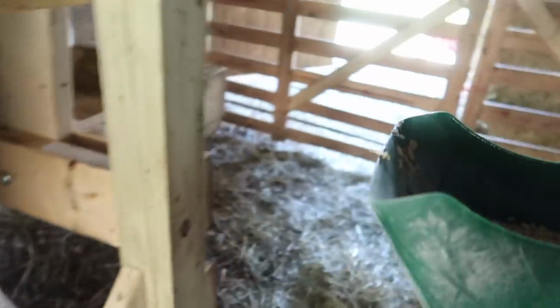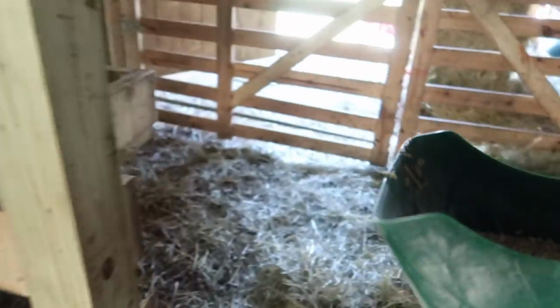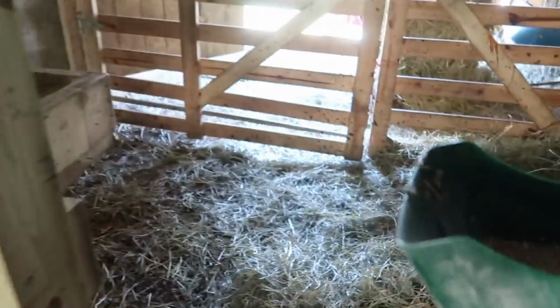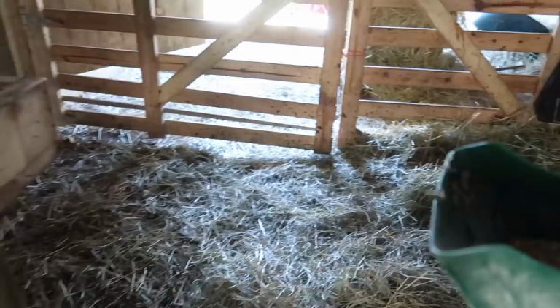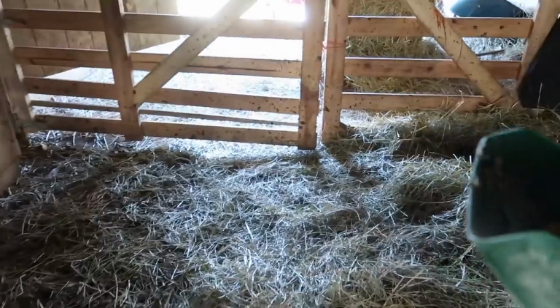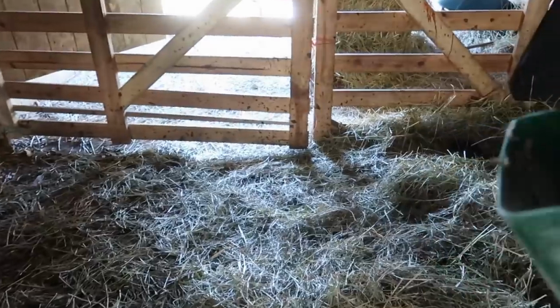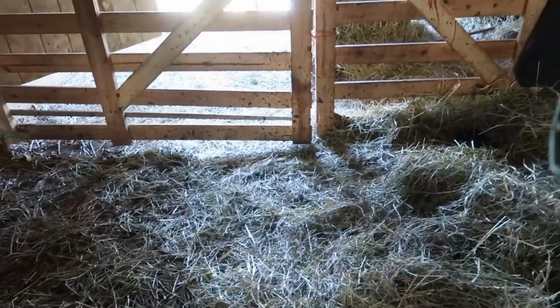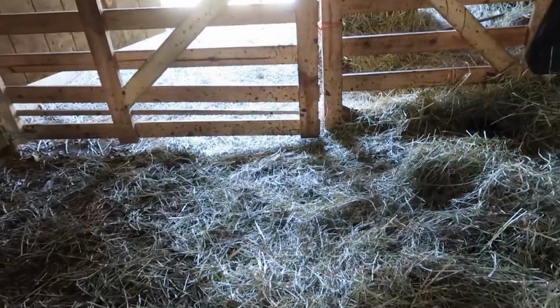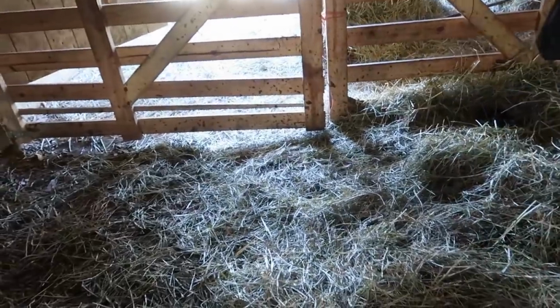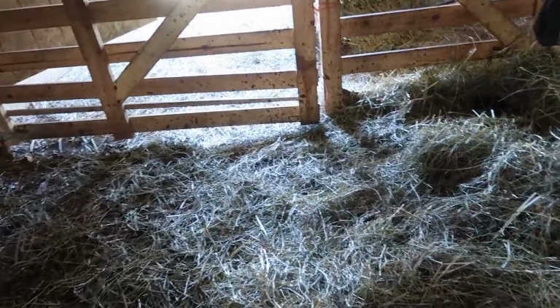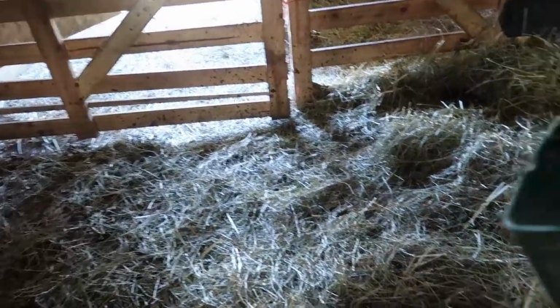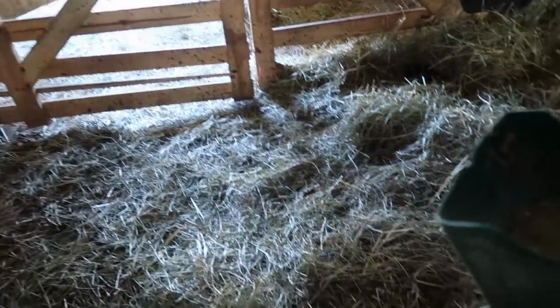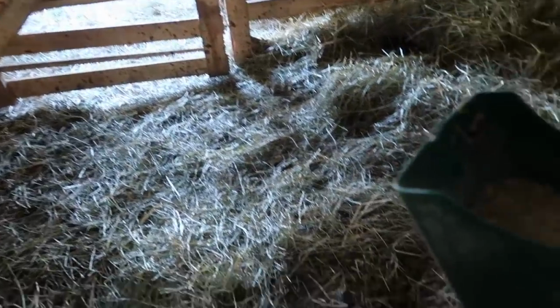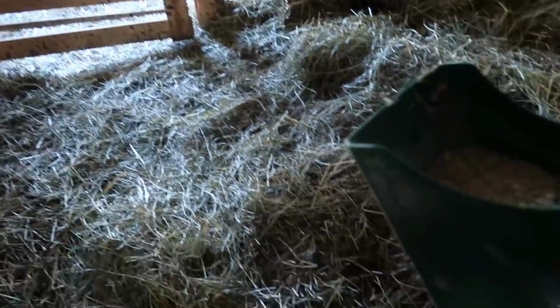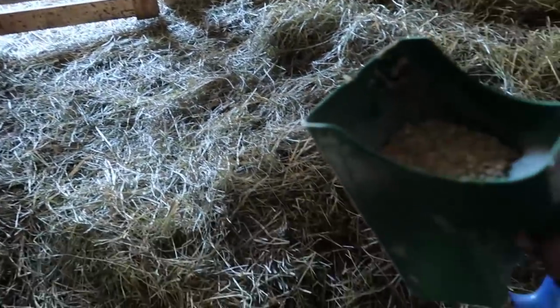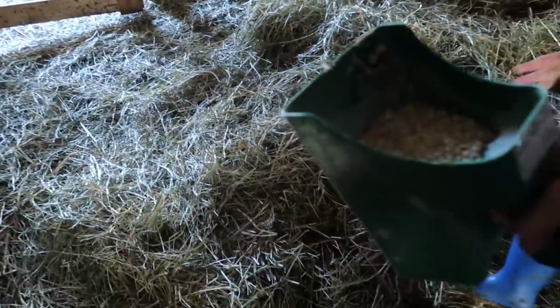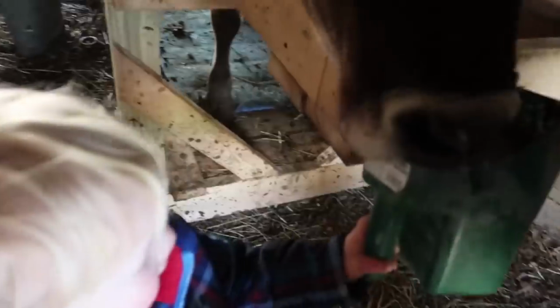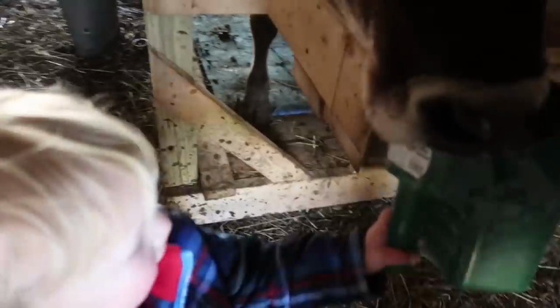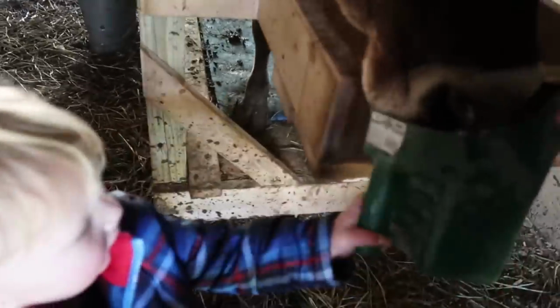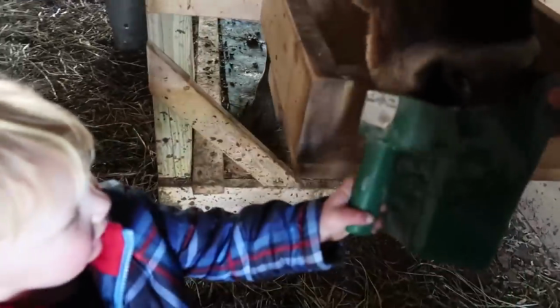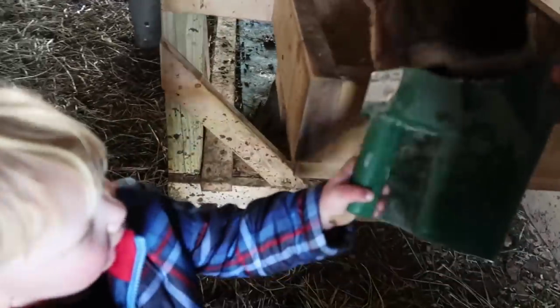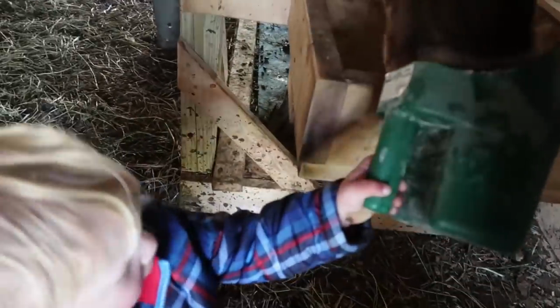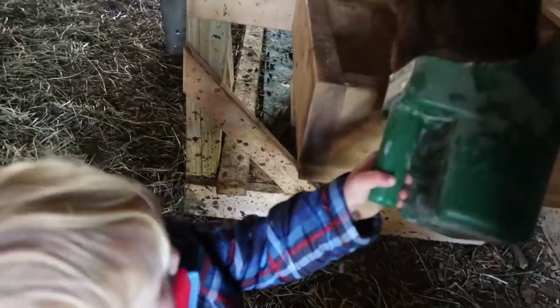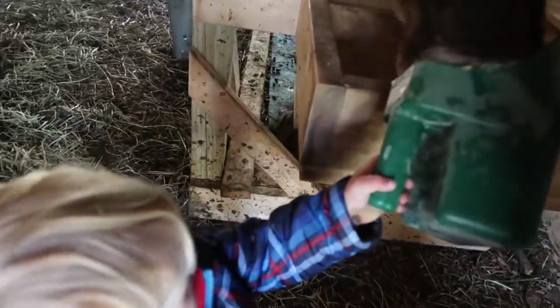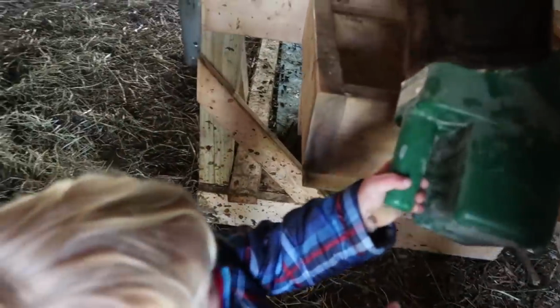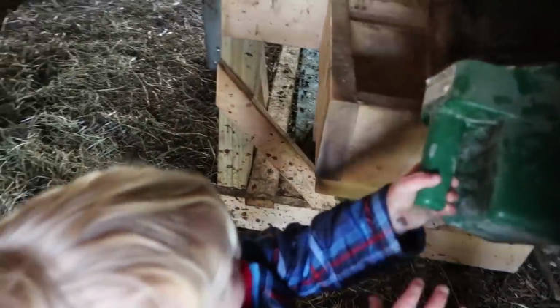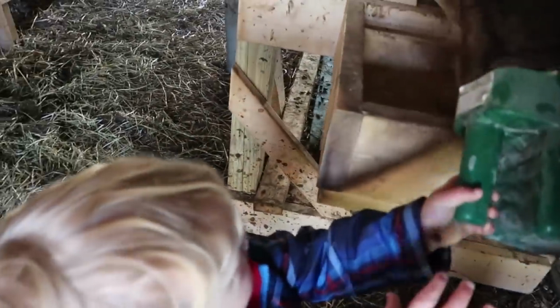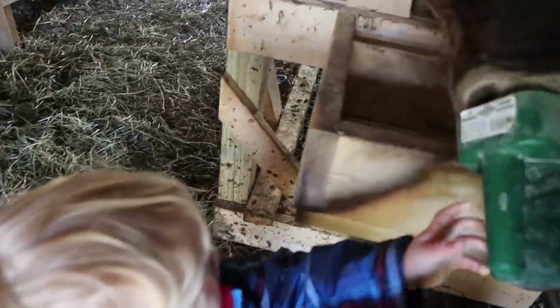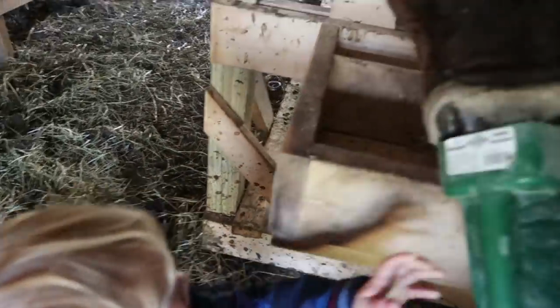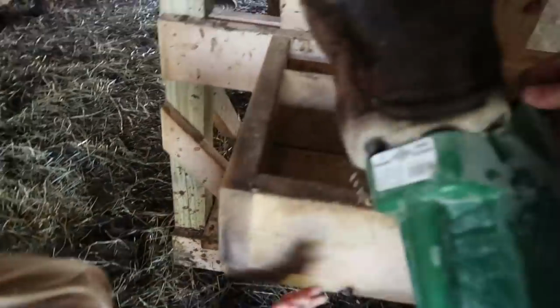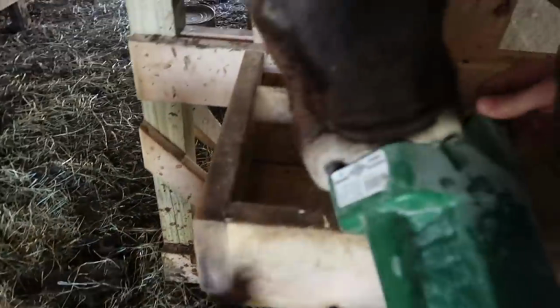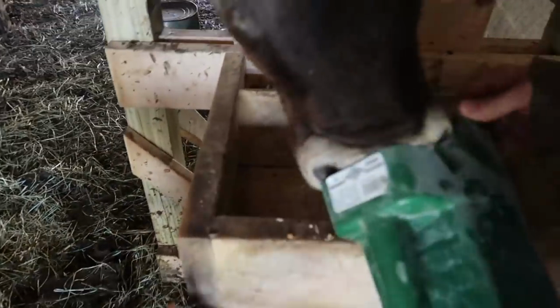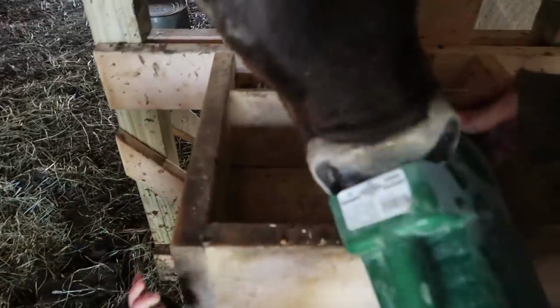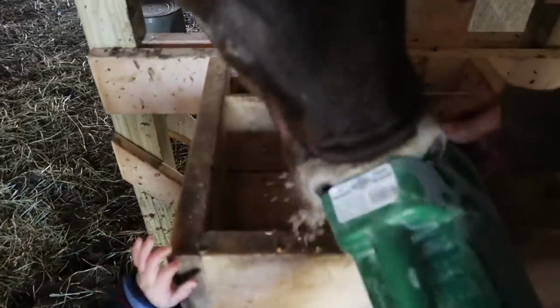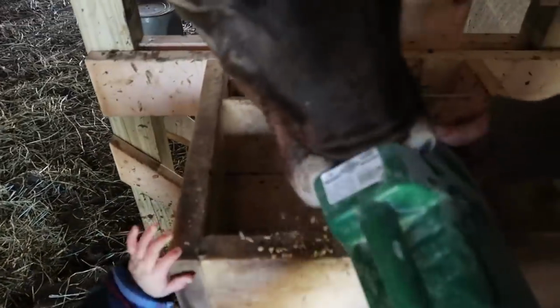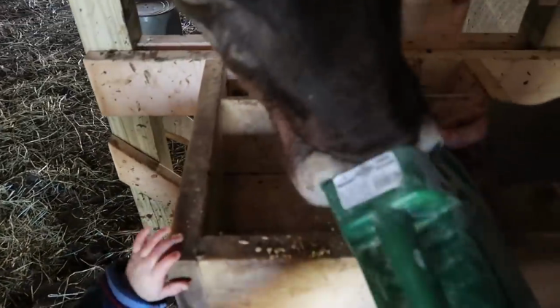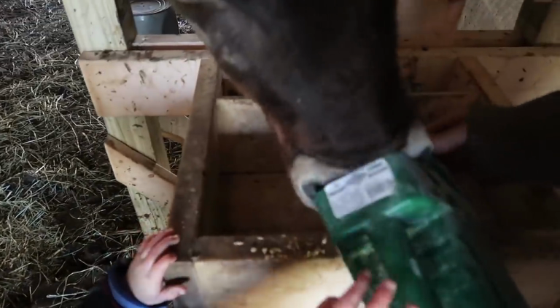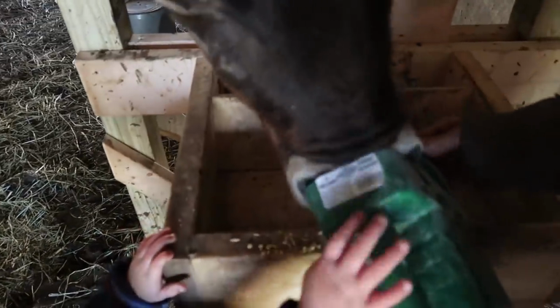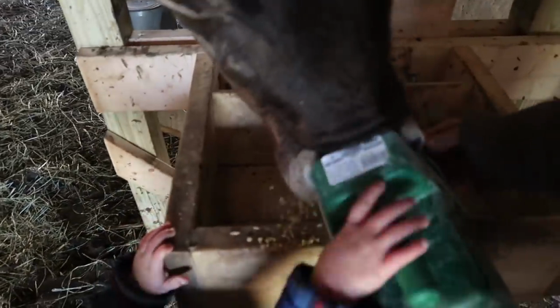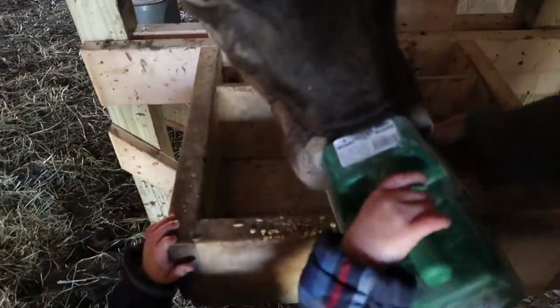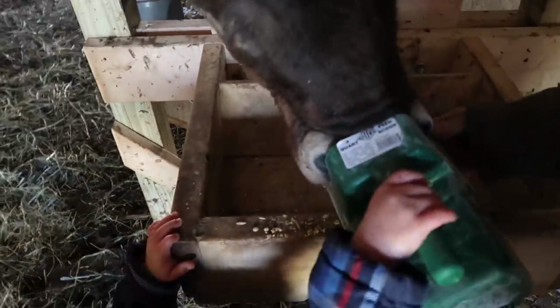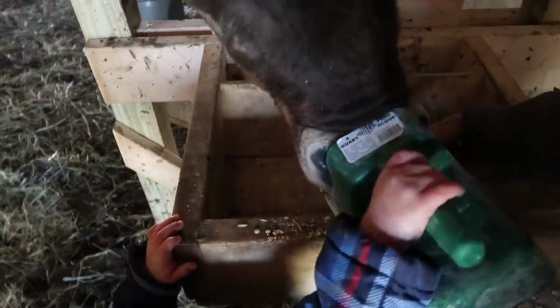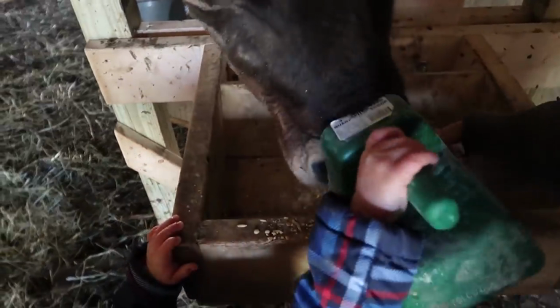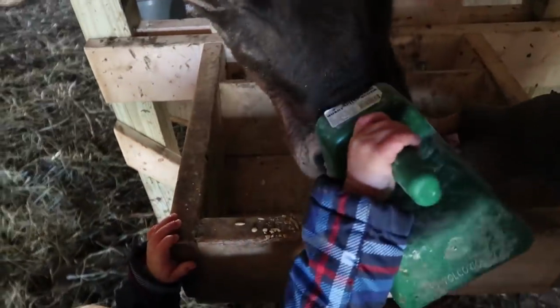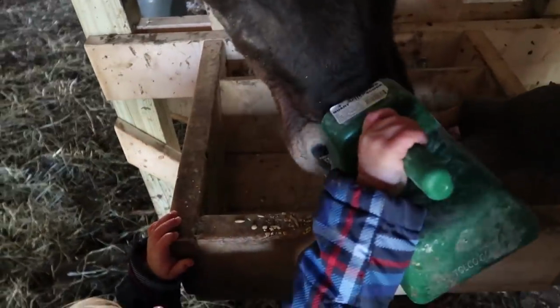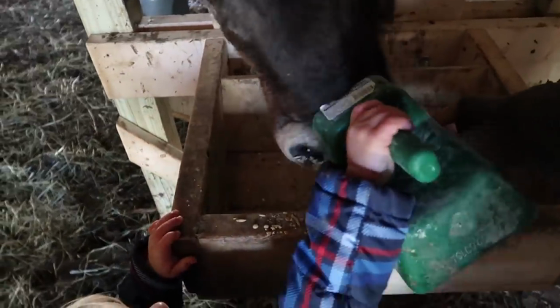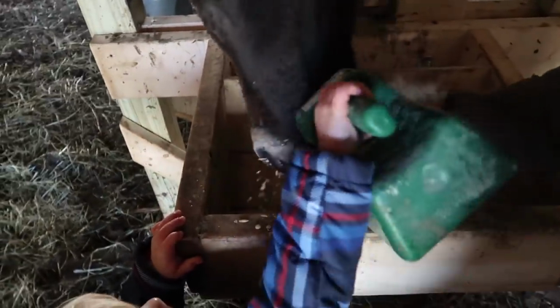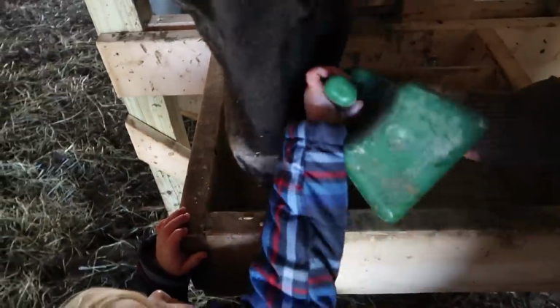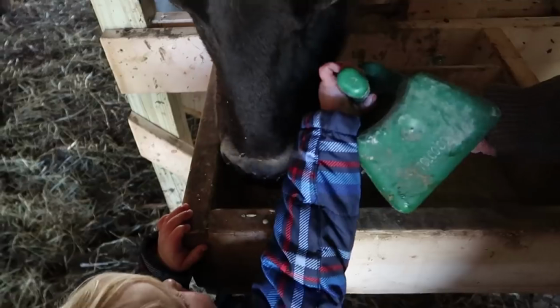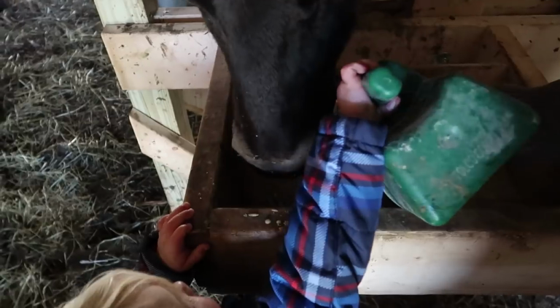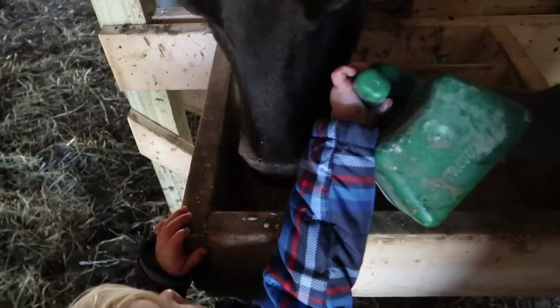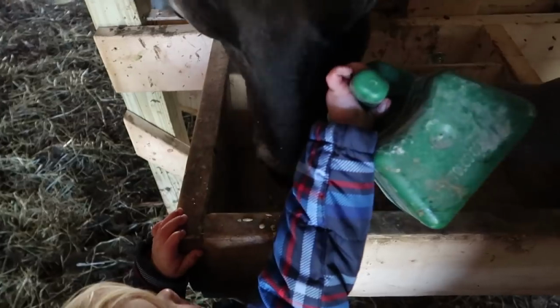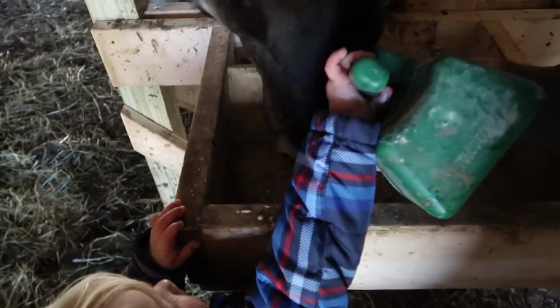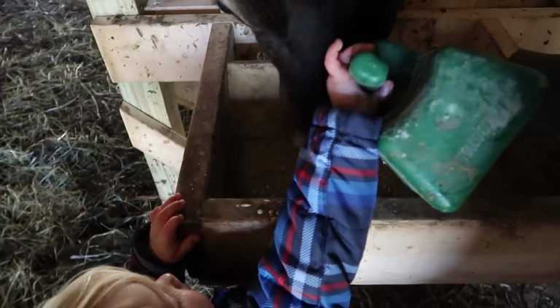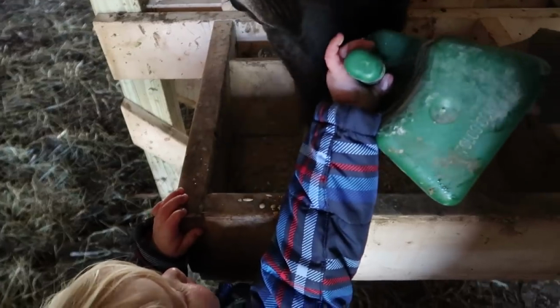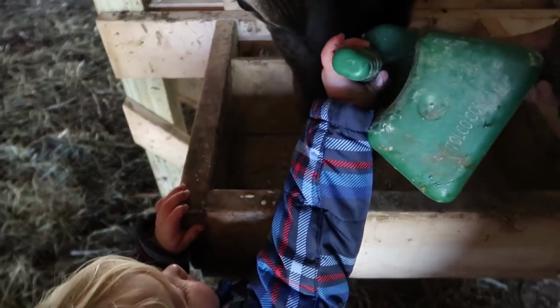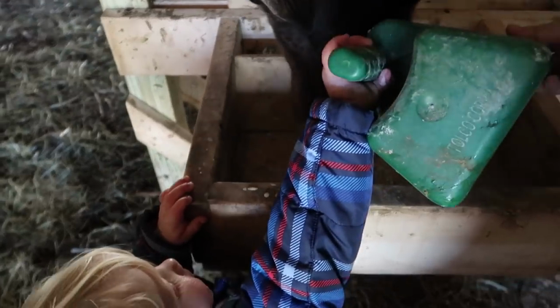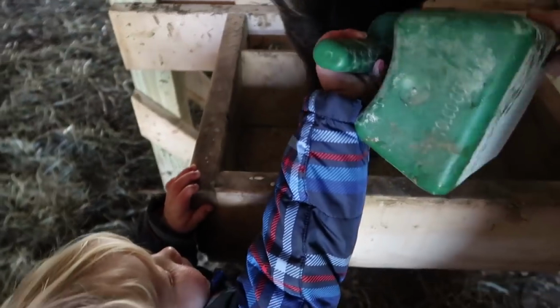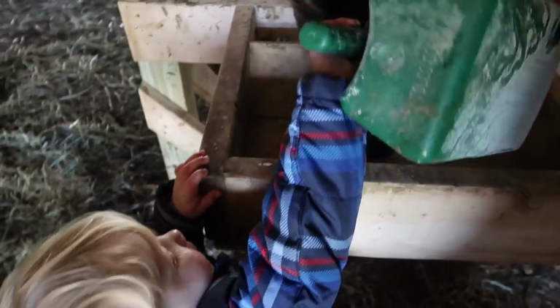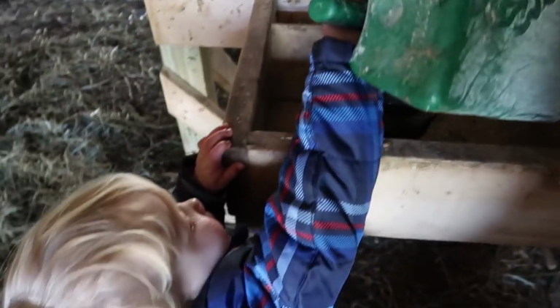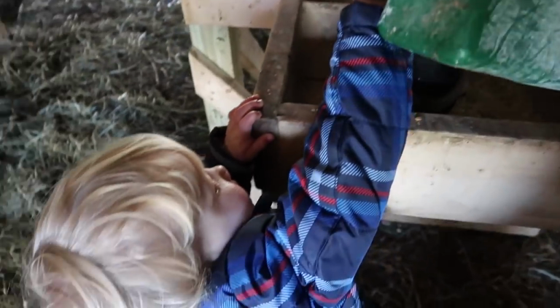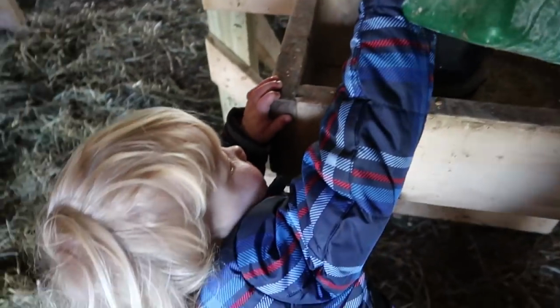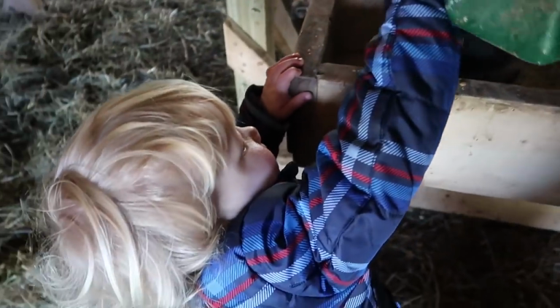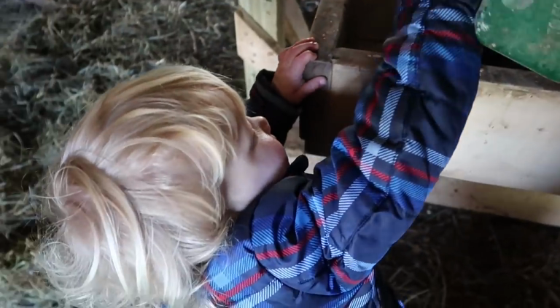Alright, come dump the grain up in here. Dump it in. Good job.